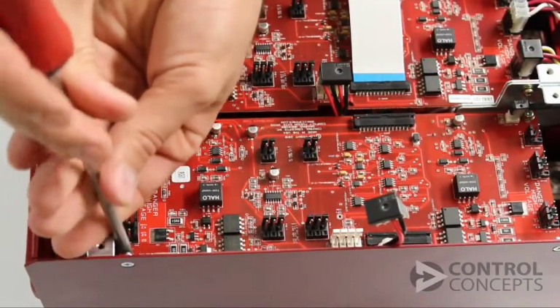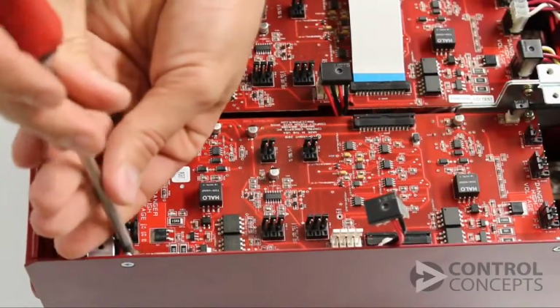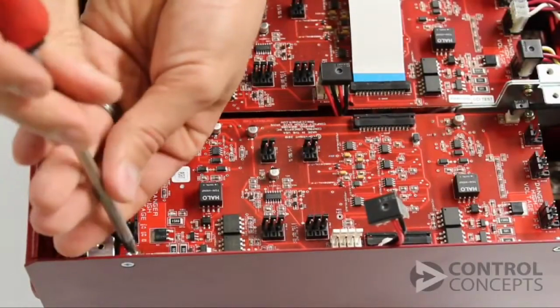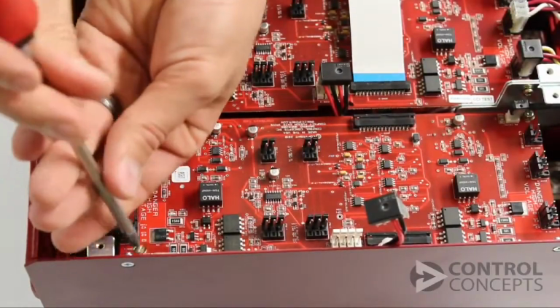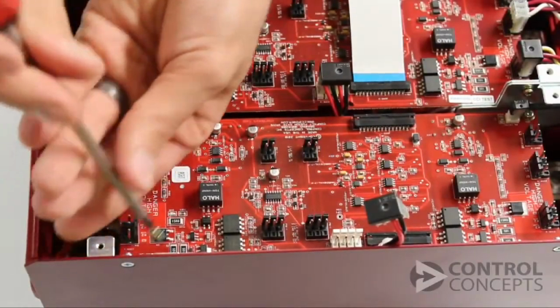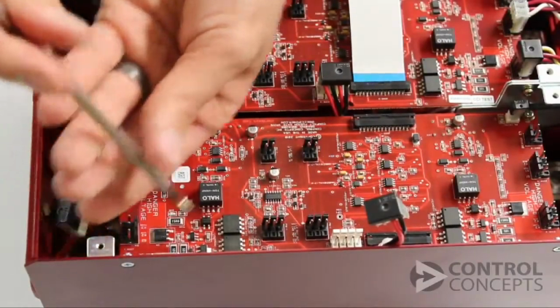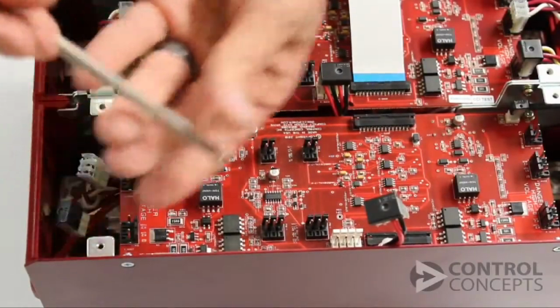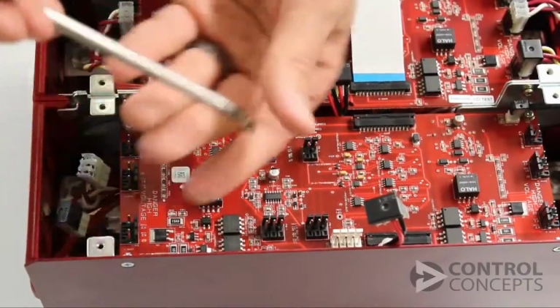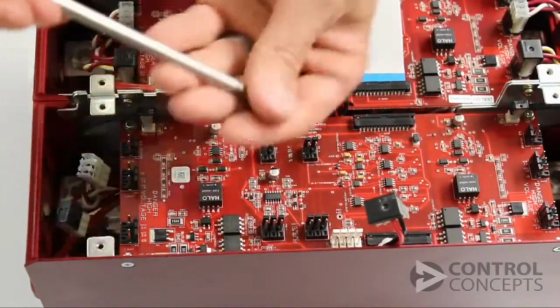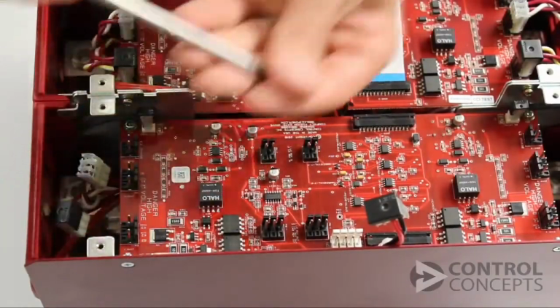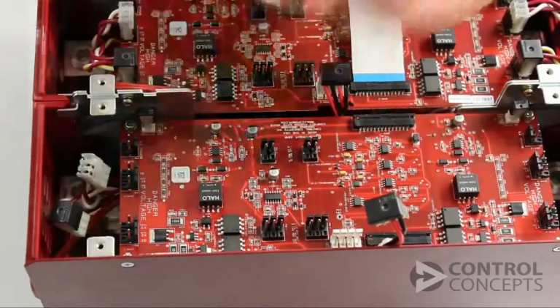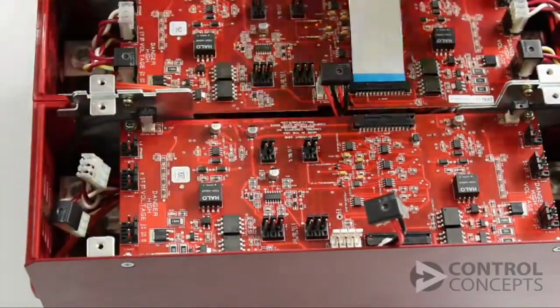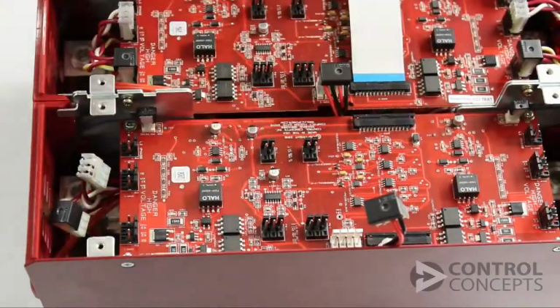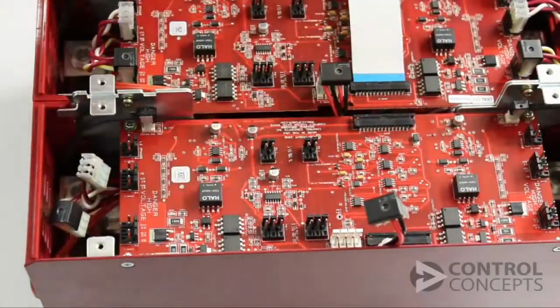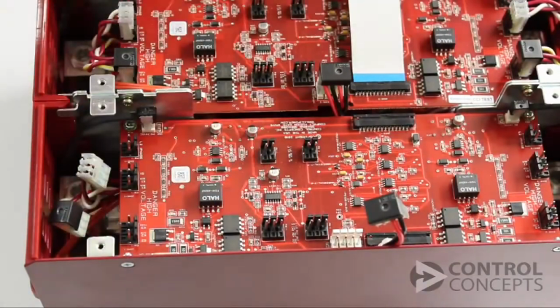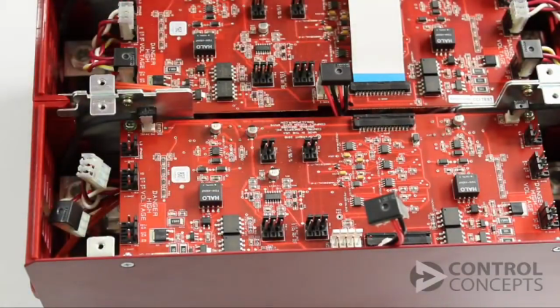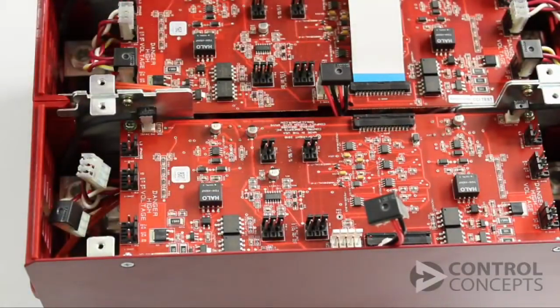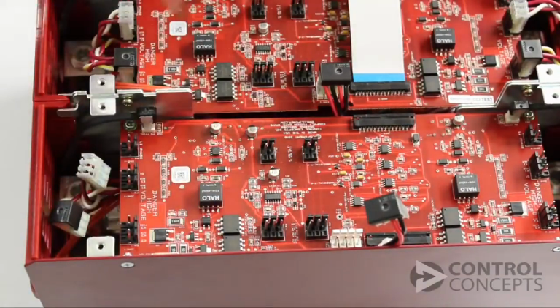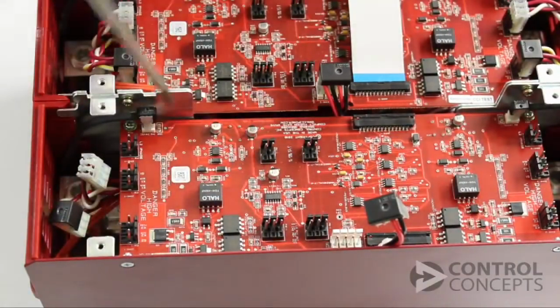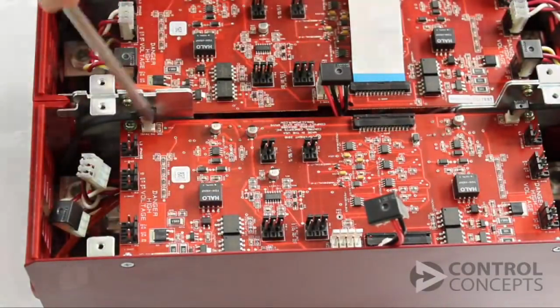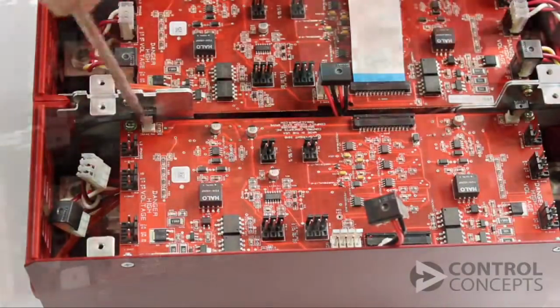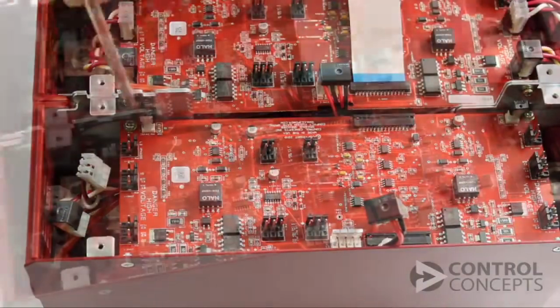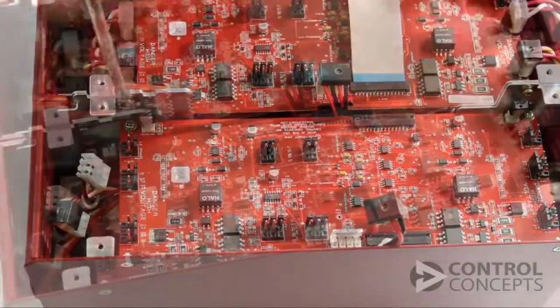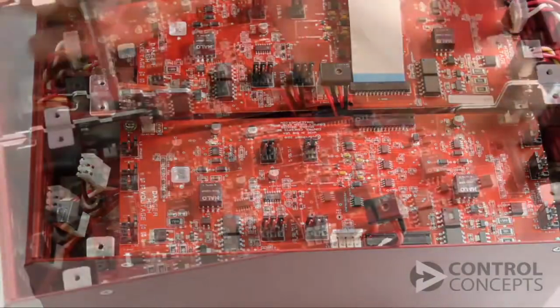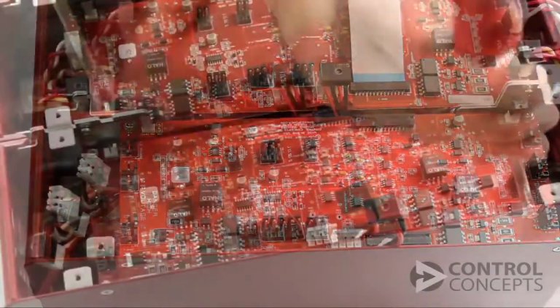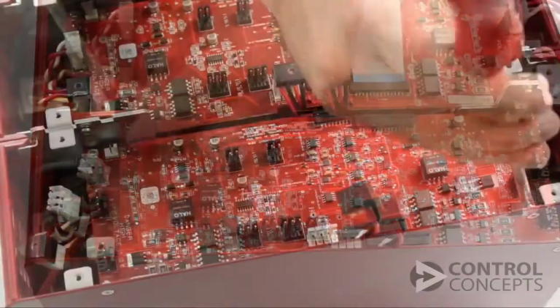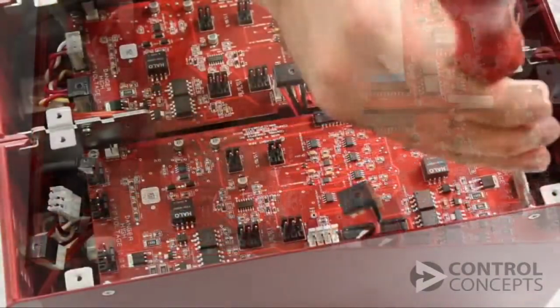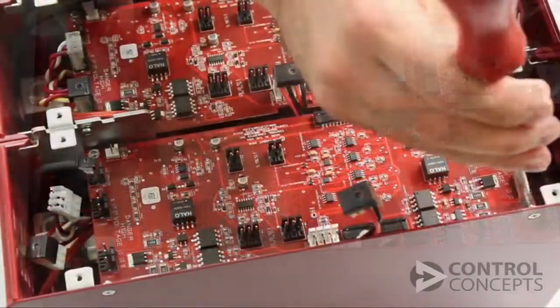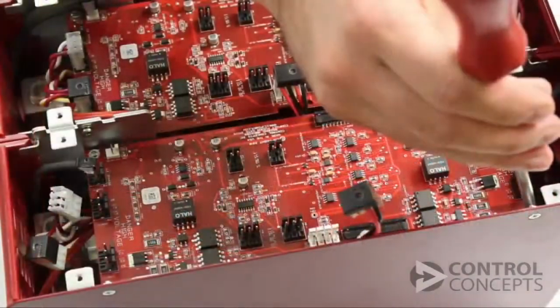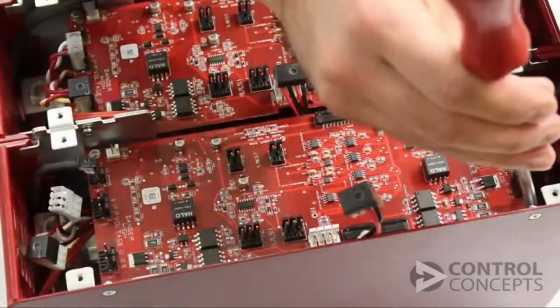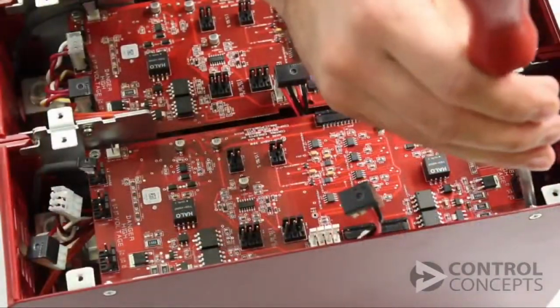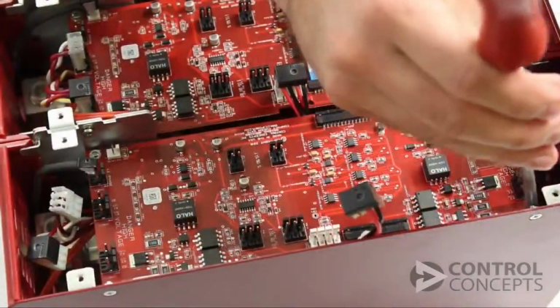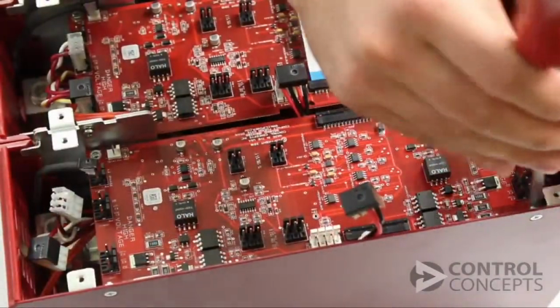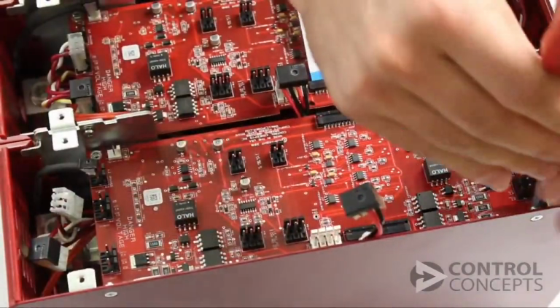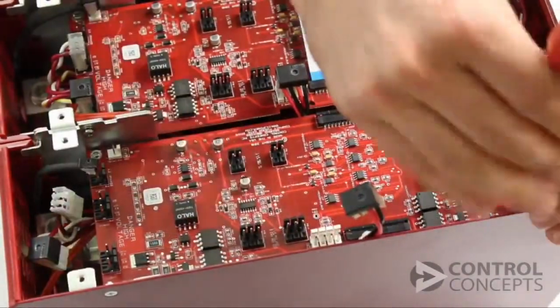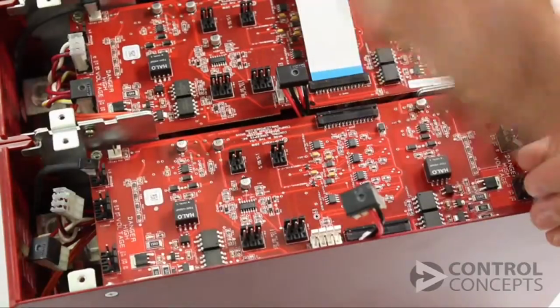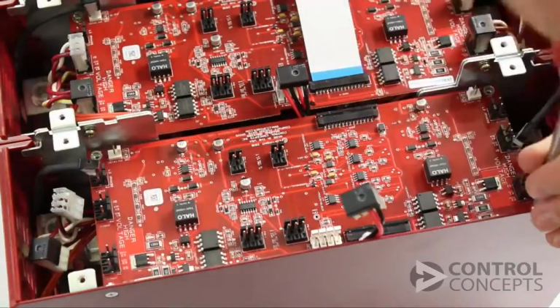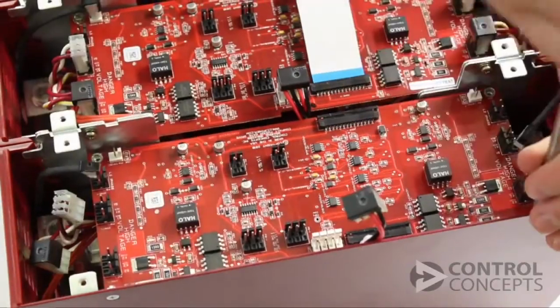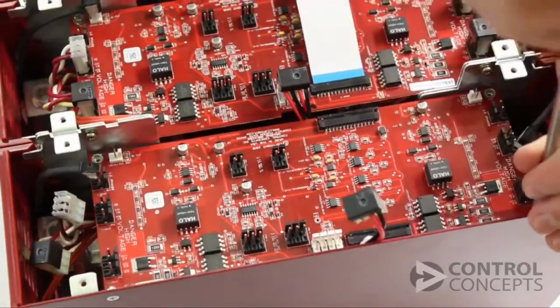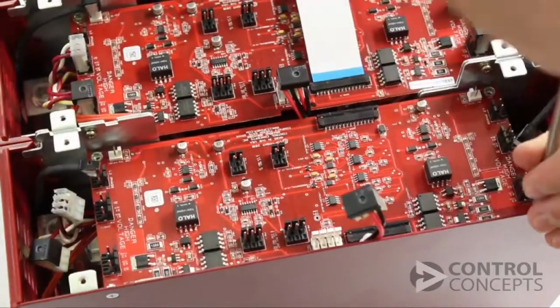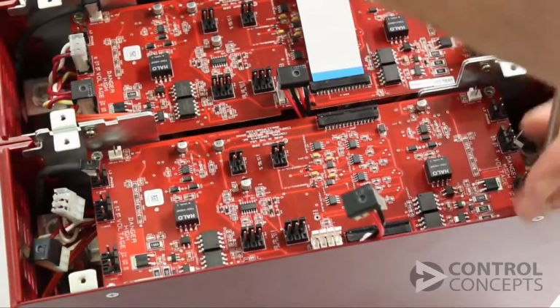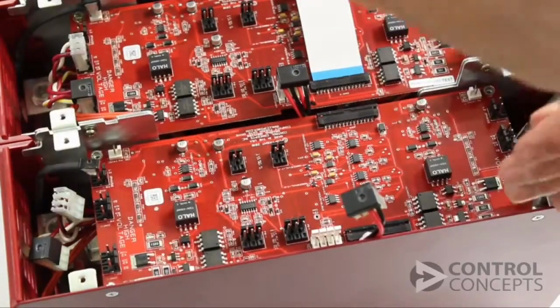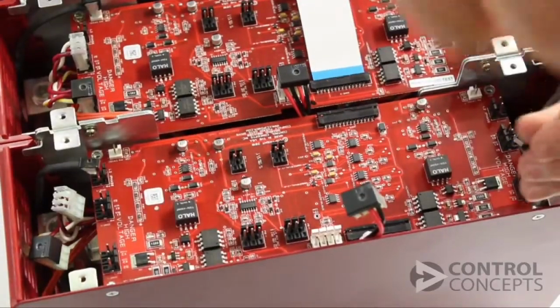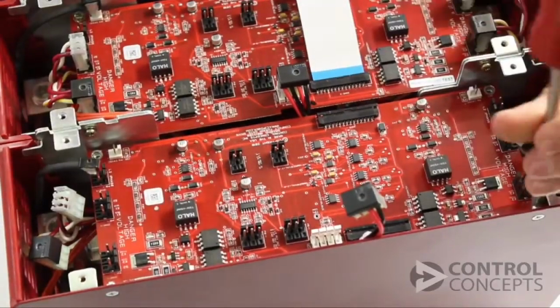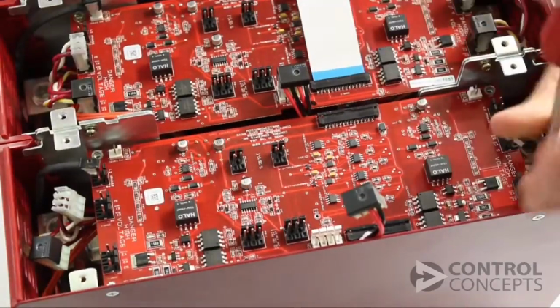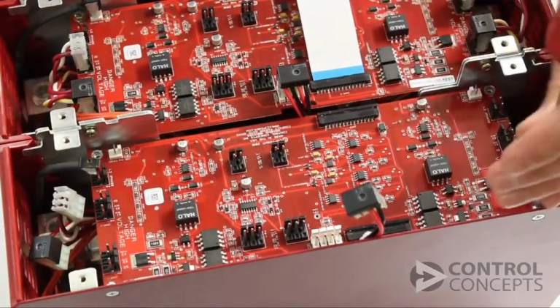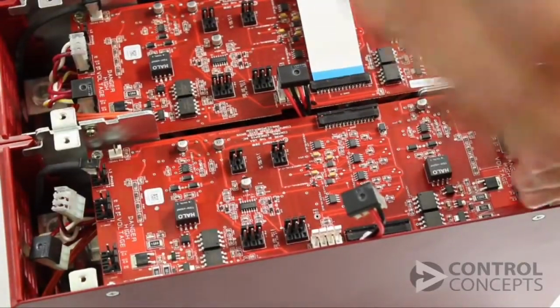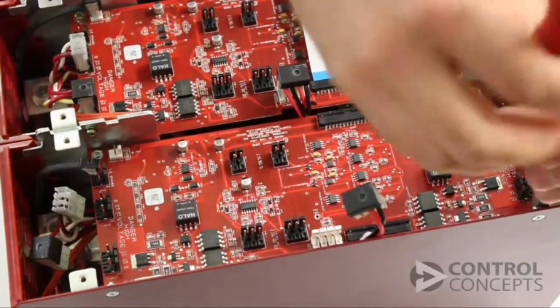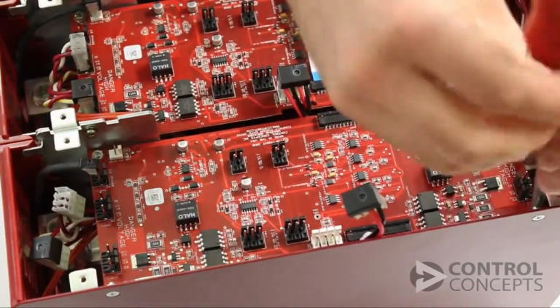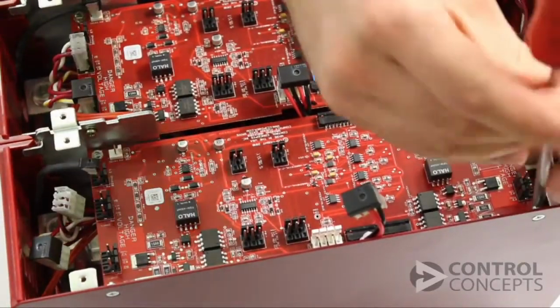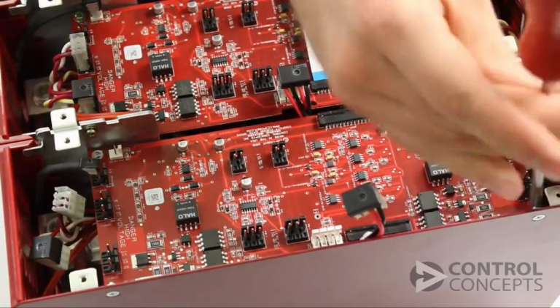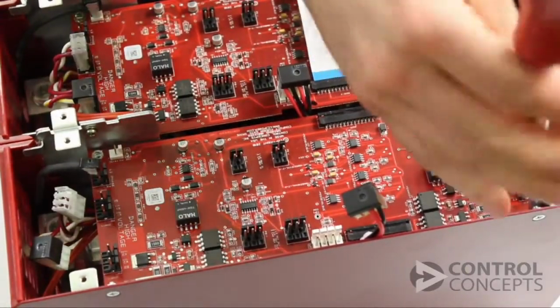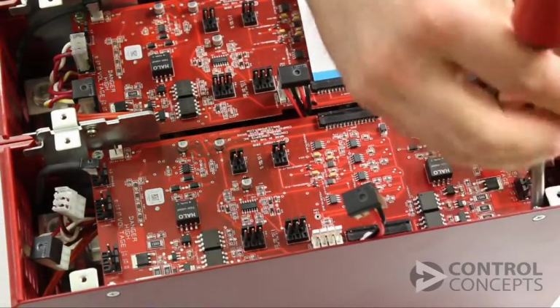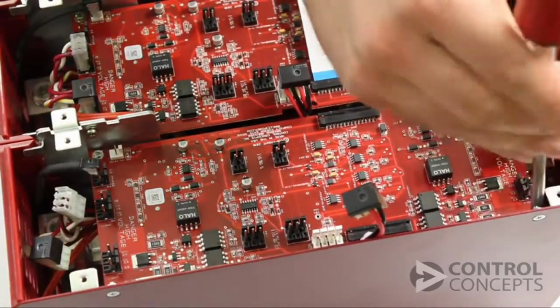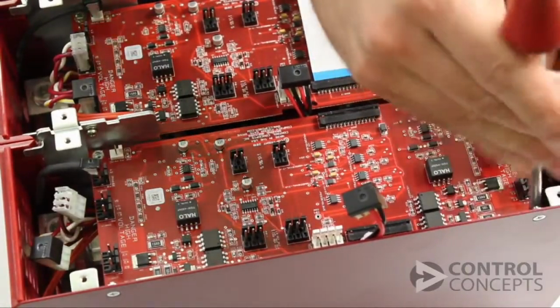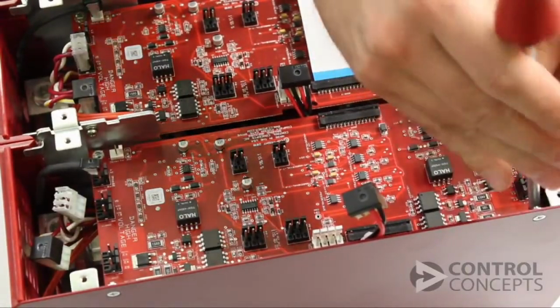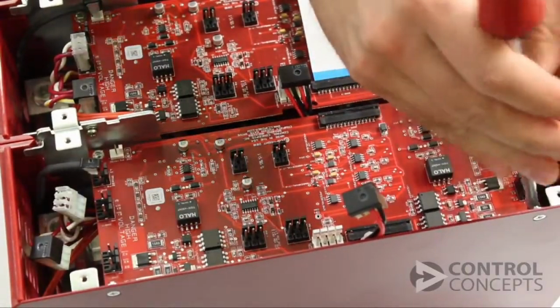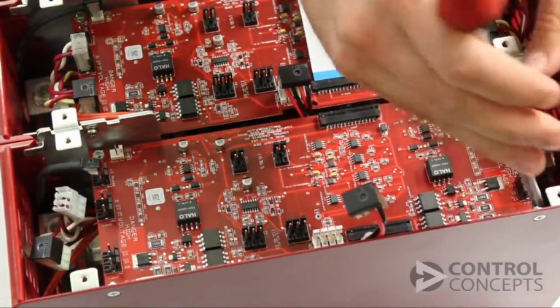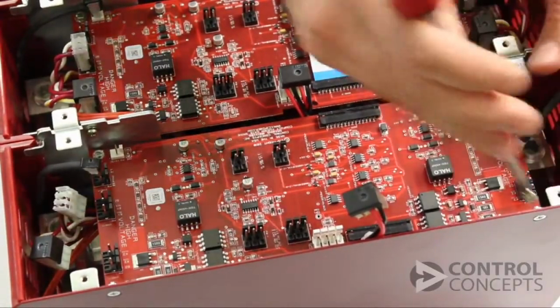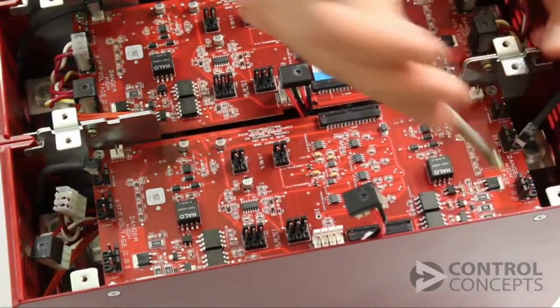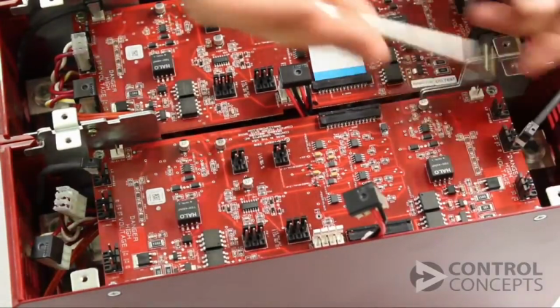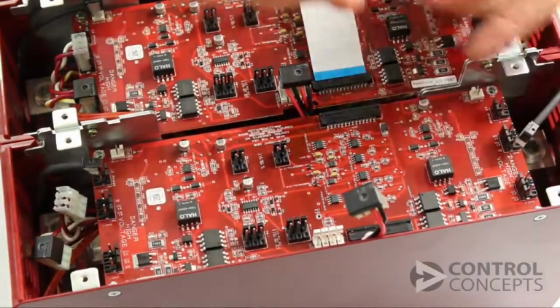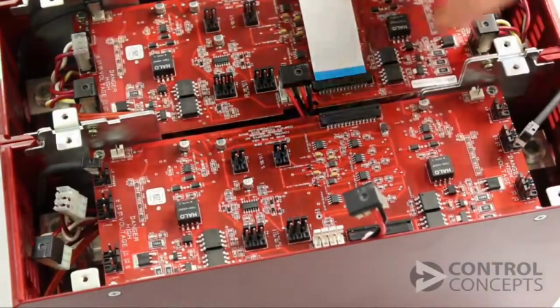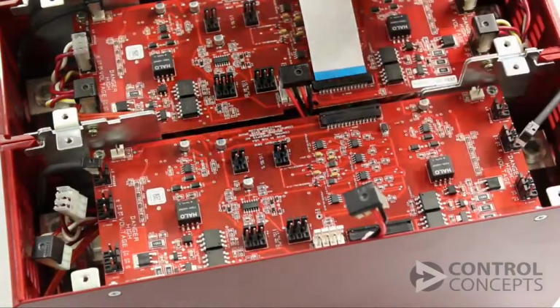Remove the screws from the four corners of the gate board. Gently lift this board out of the controller.